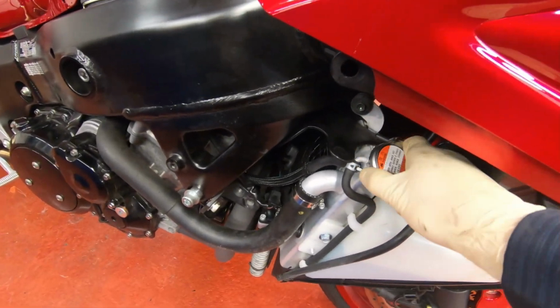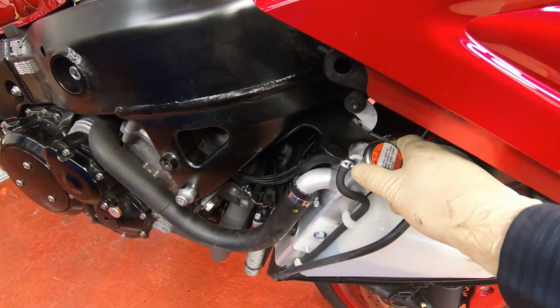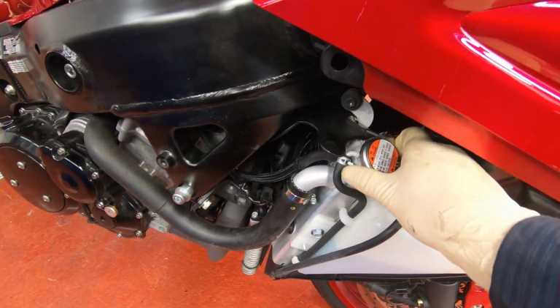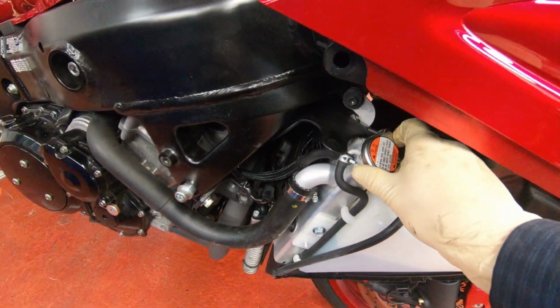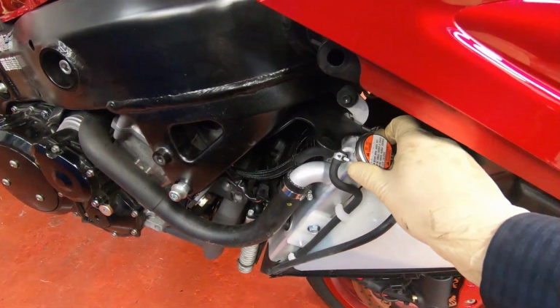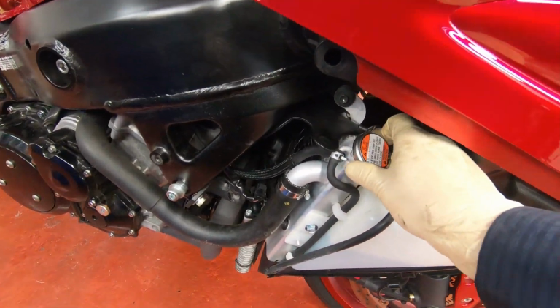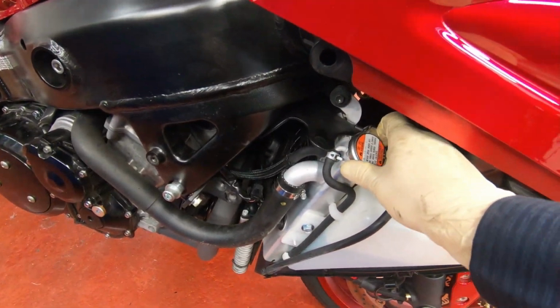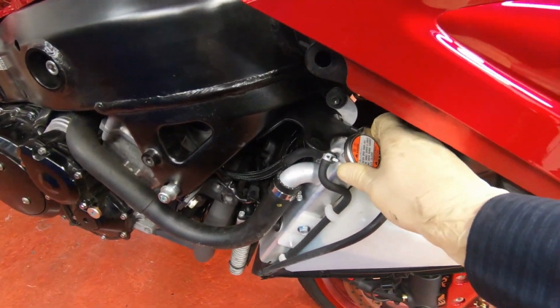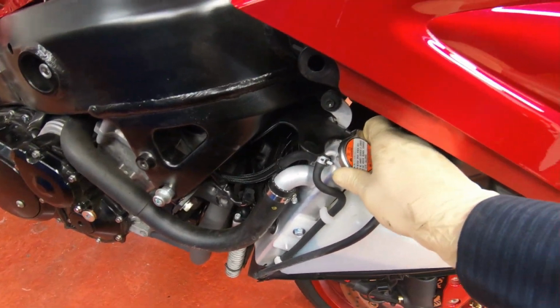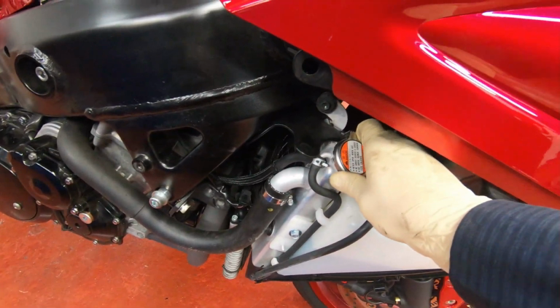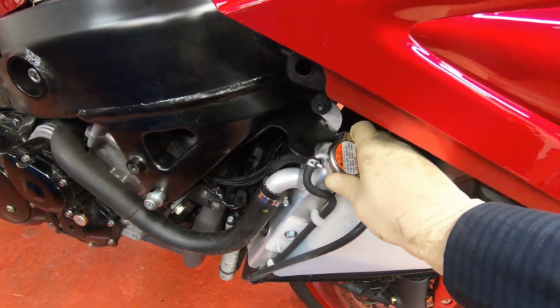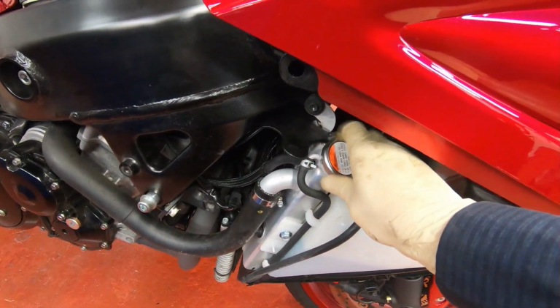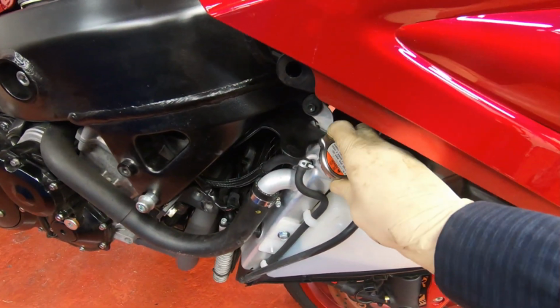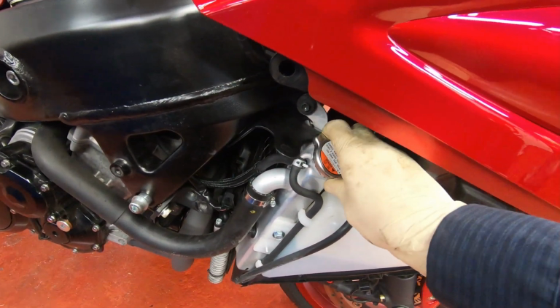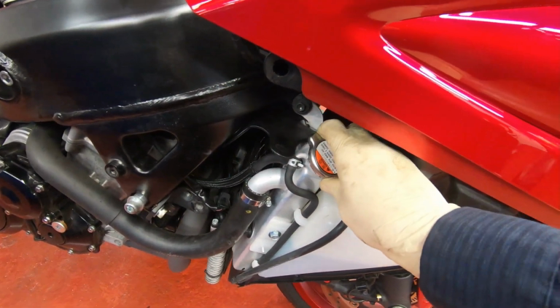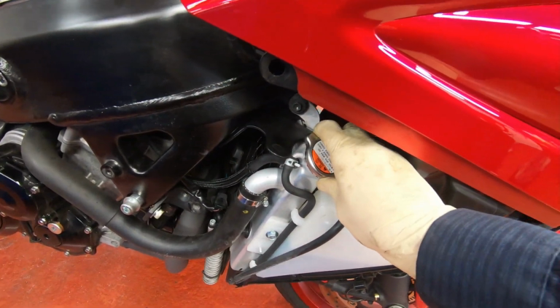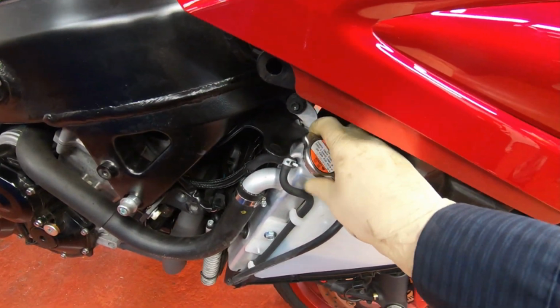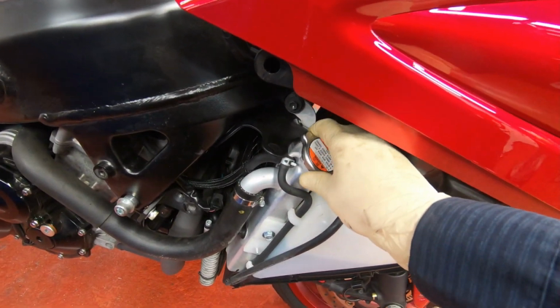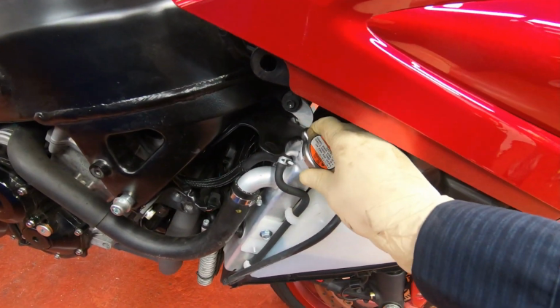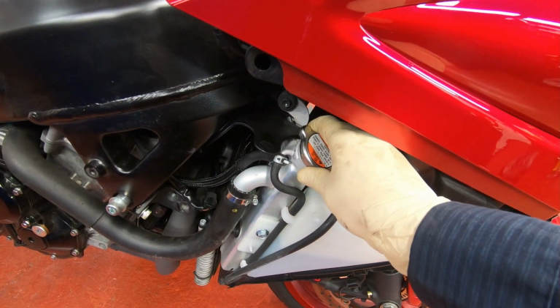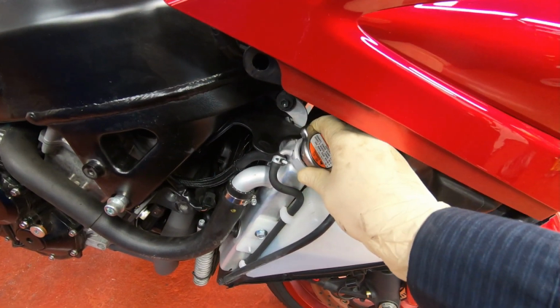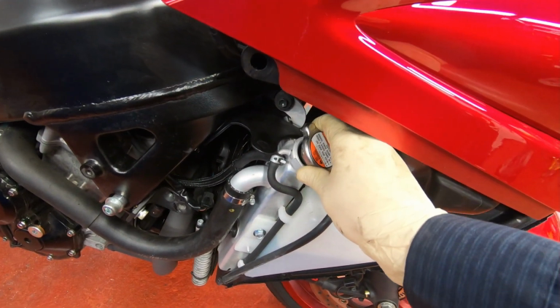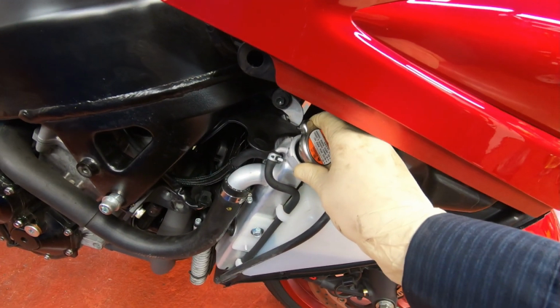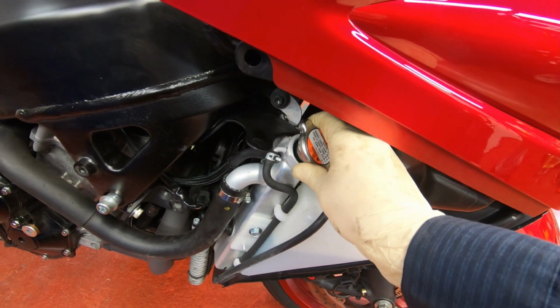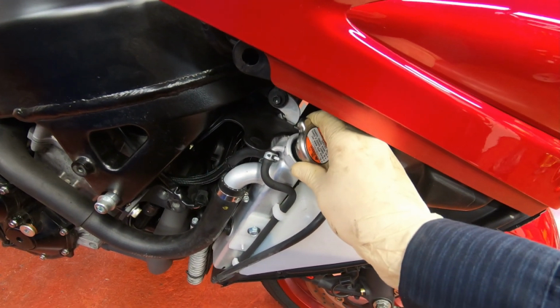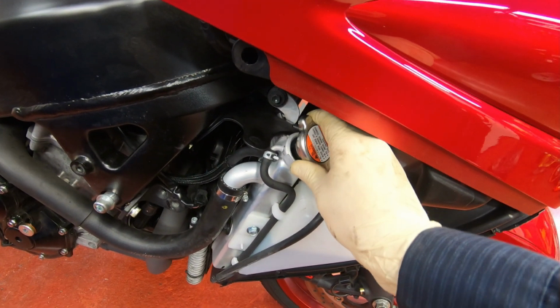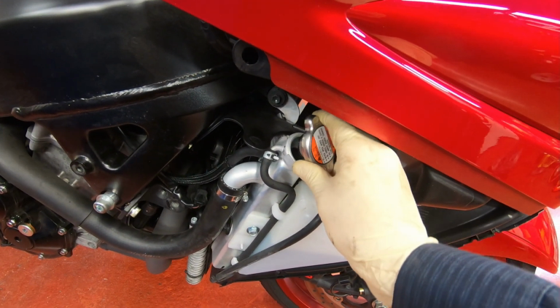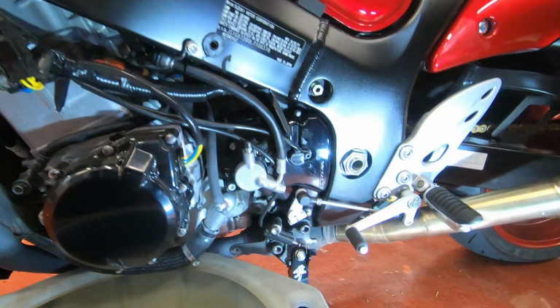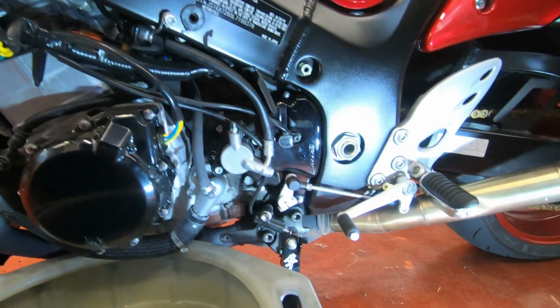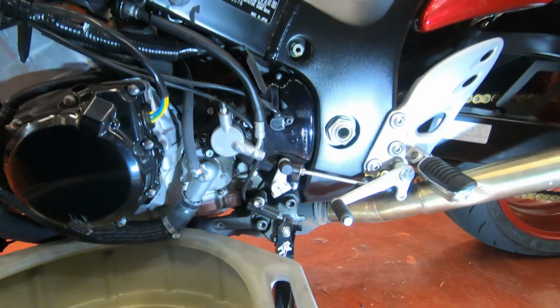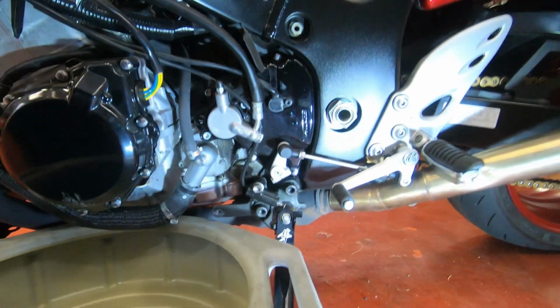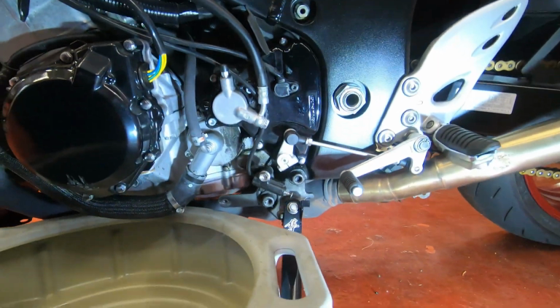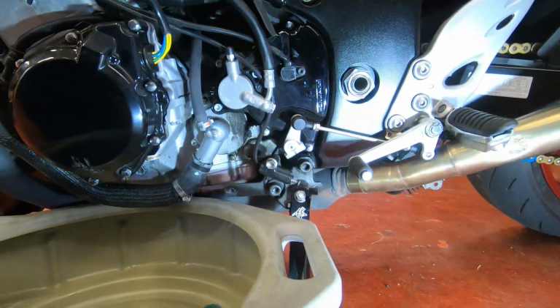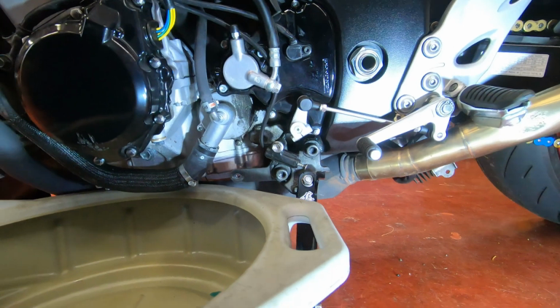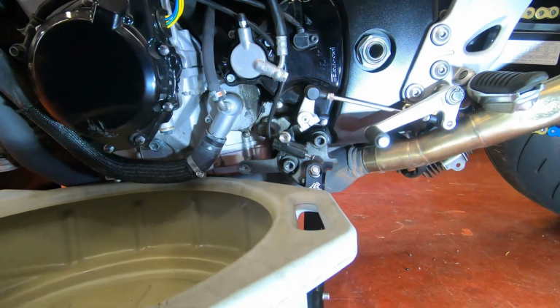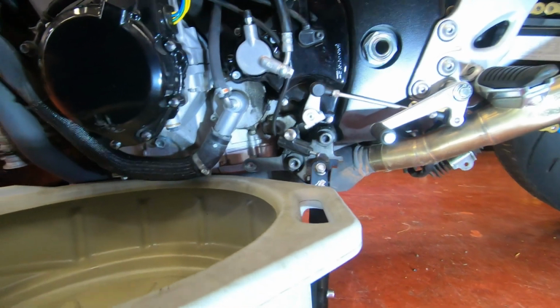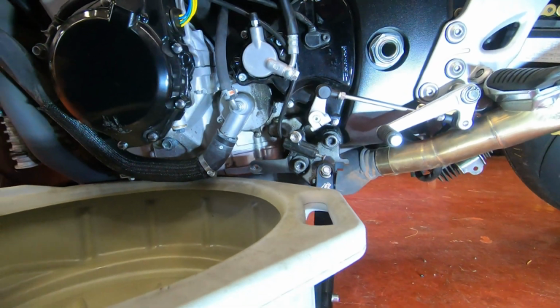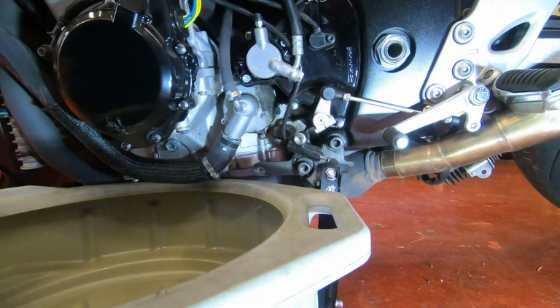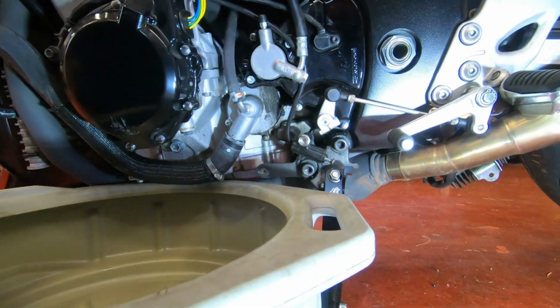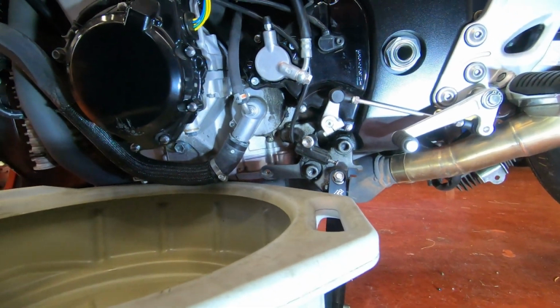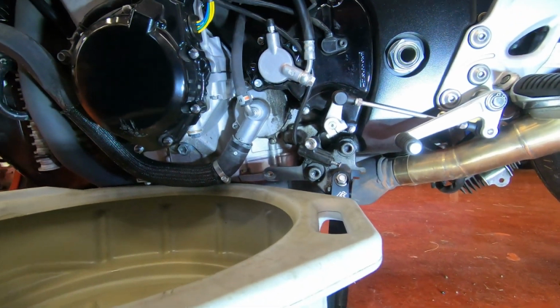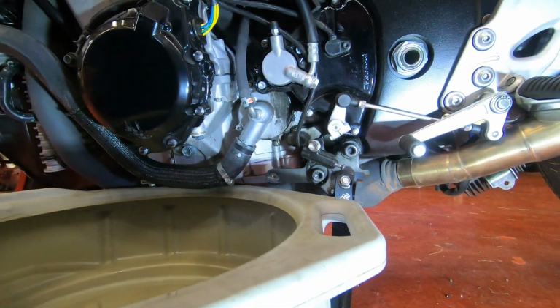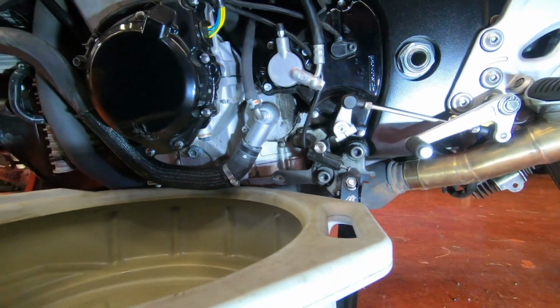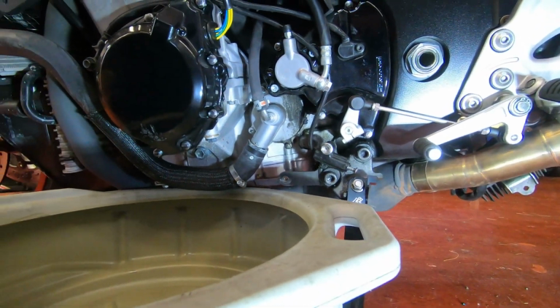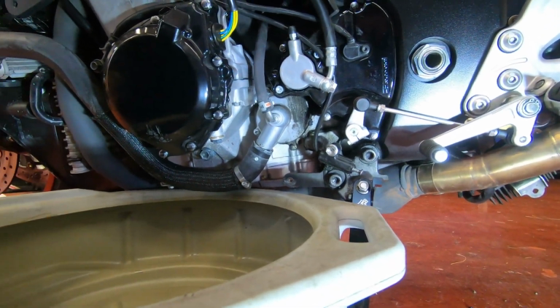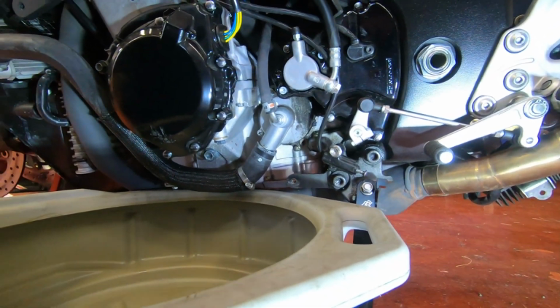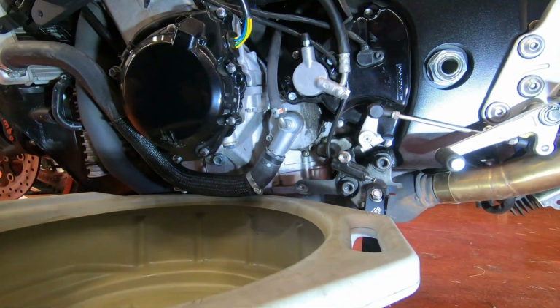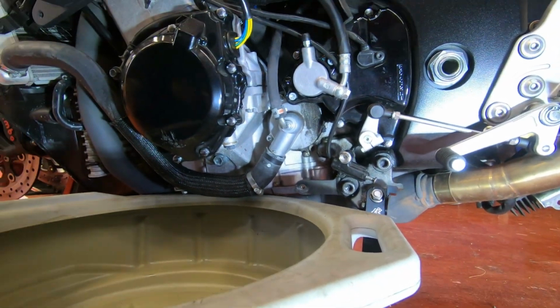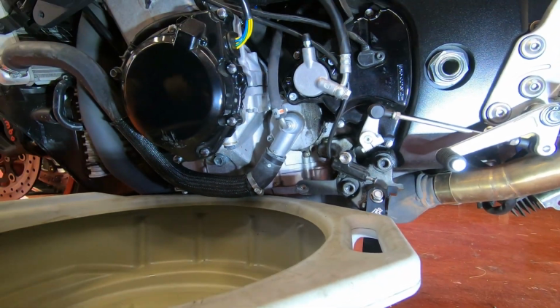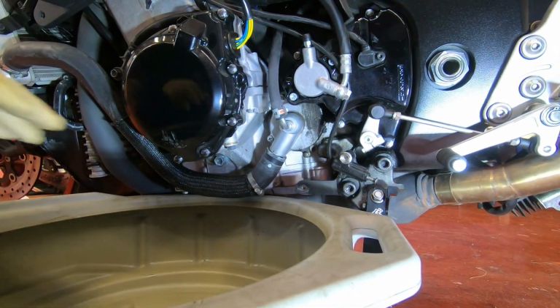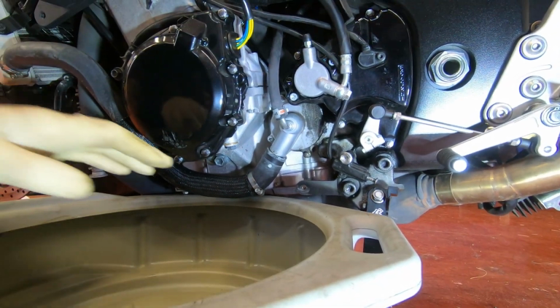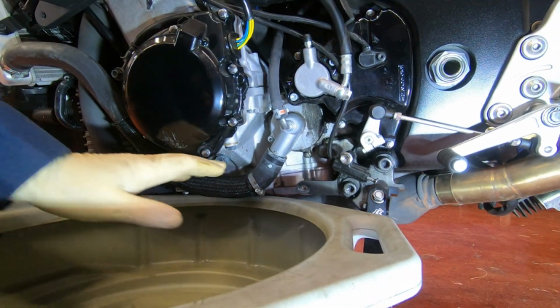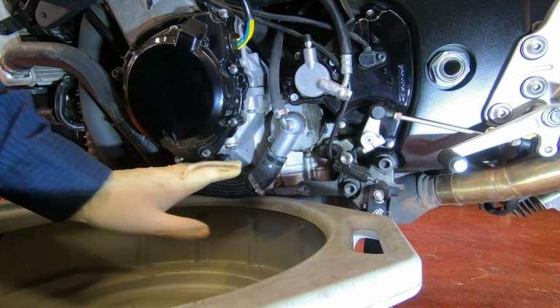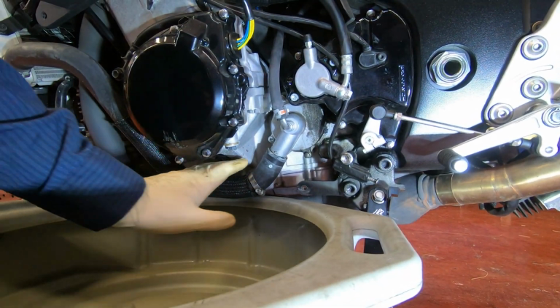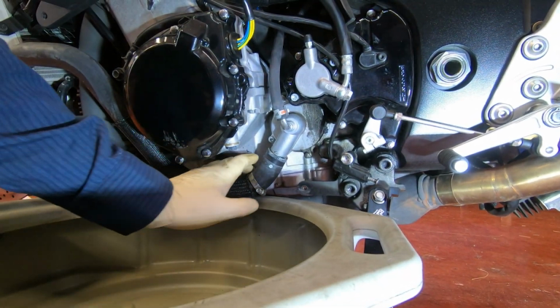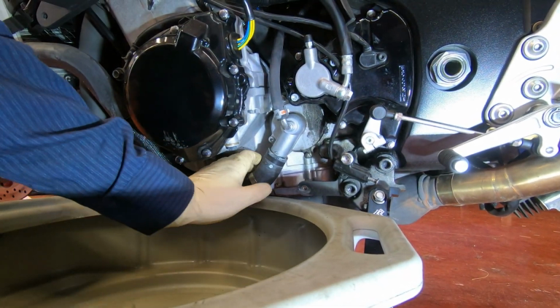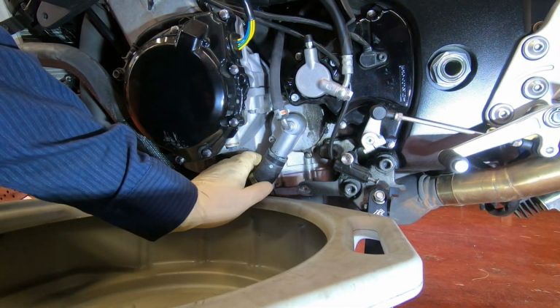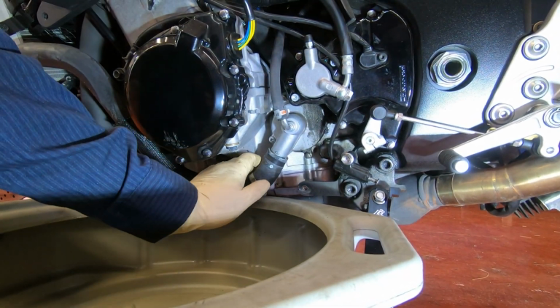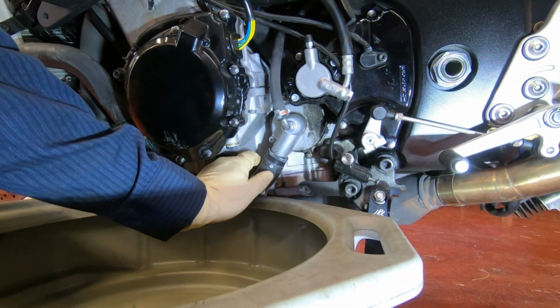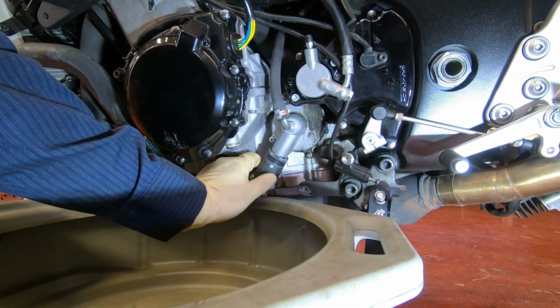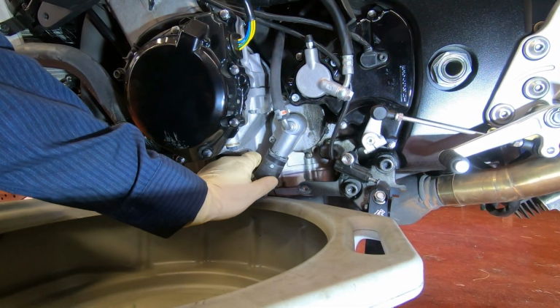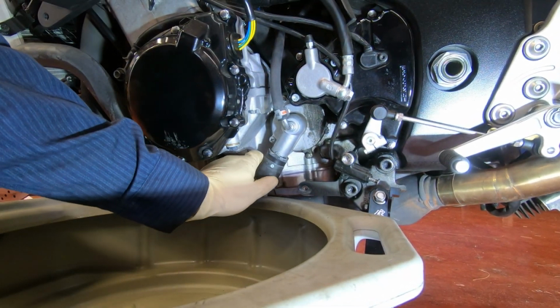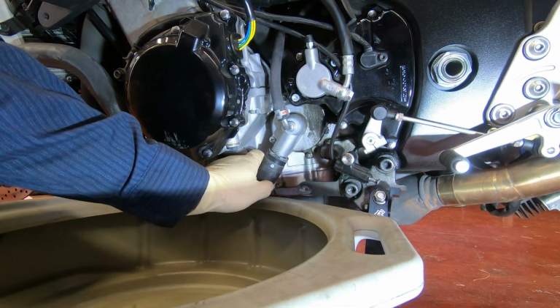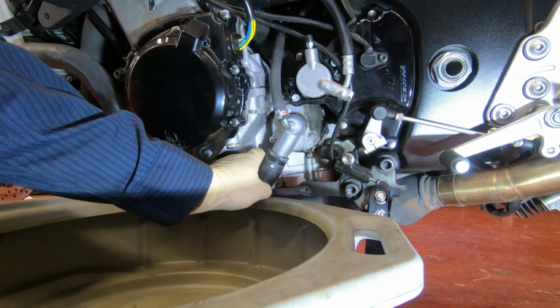So I'm gonna come back here and remove the cap. This way it doesn't have a vacuum in the cooling system. Alright, we're back over here in the war zone — here we go.